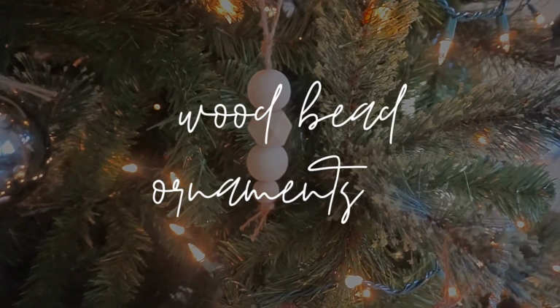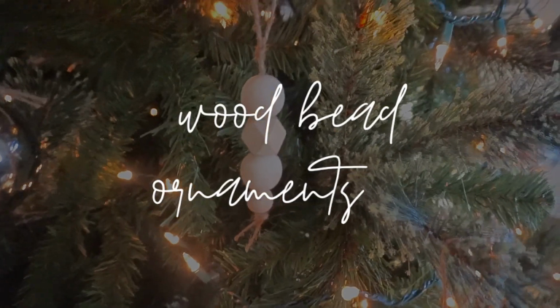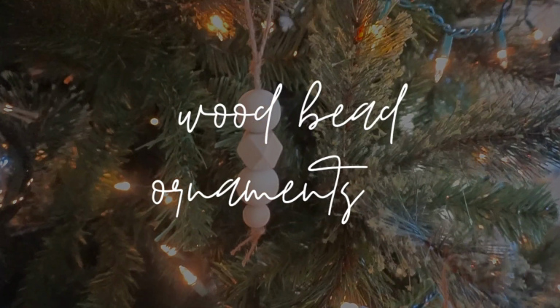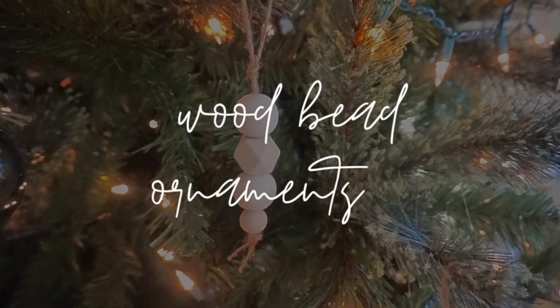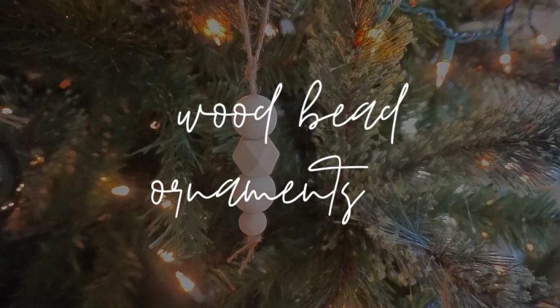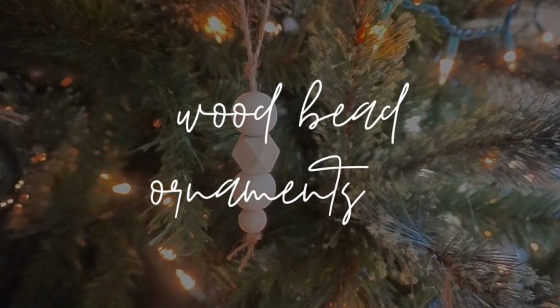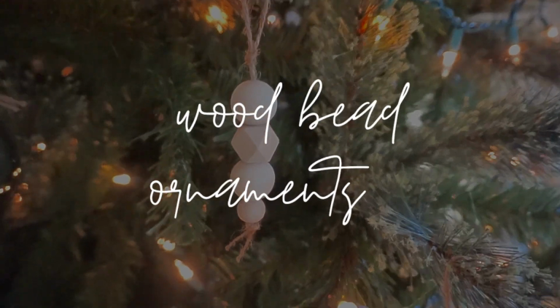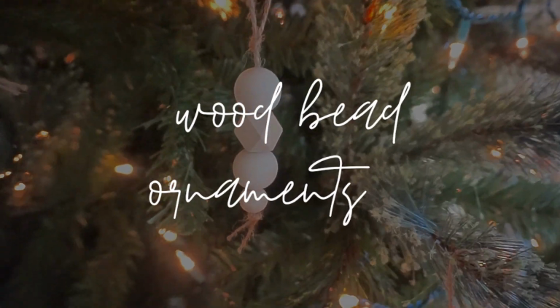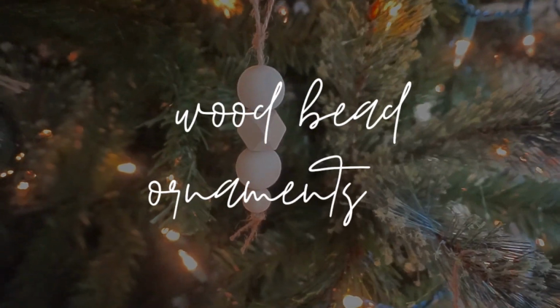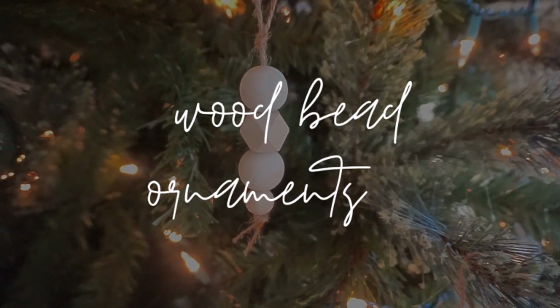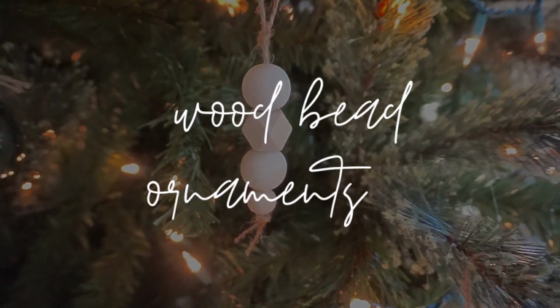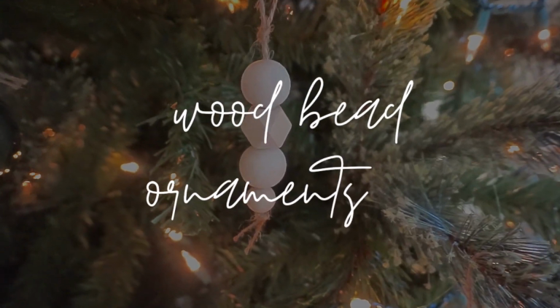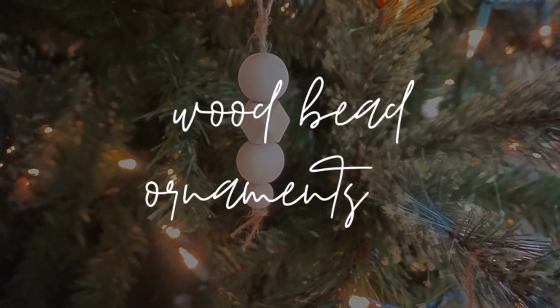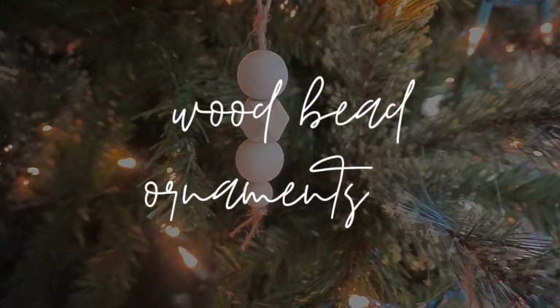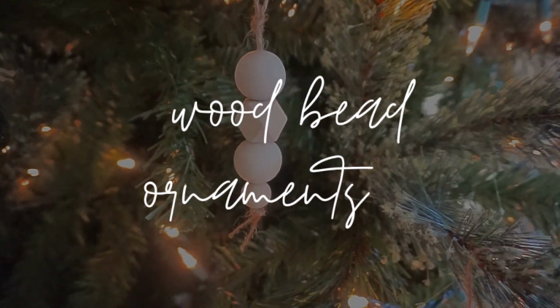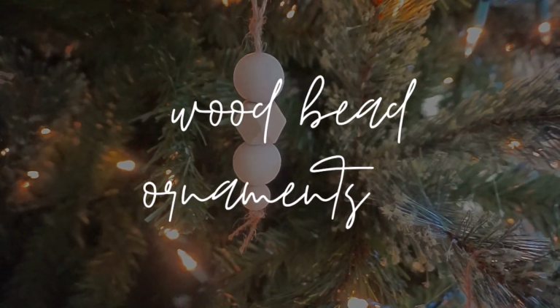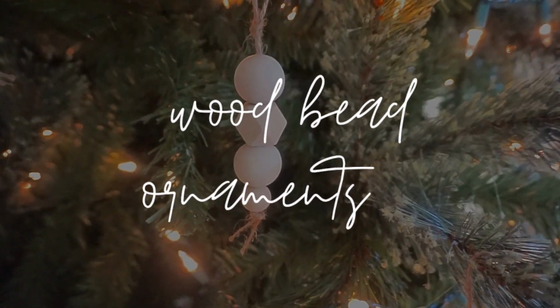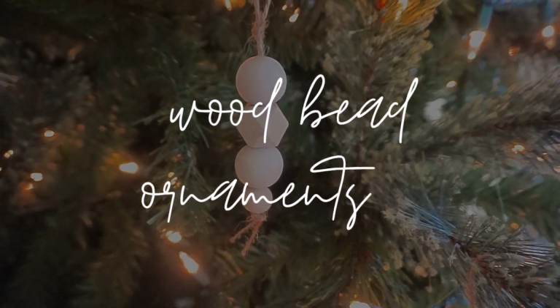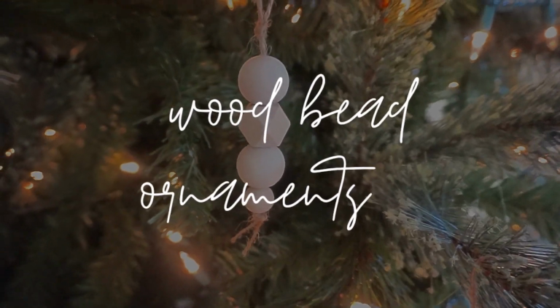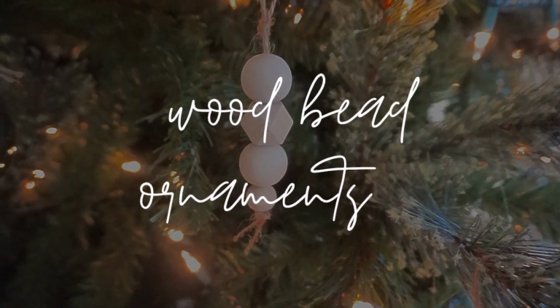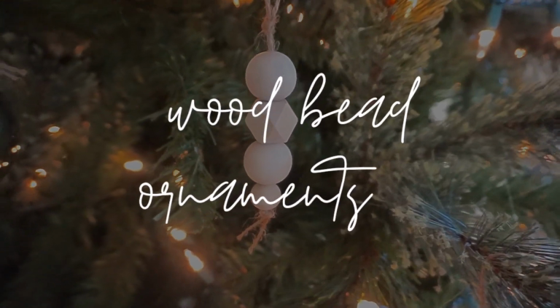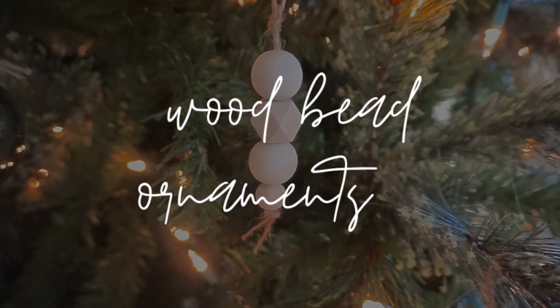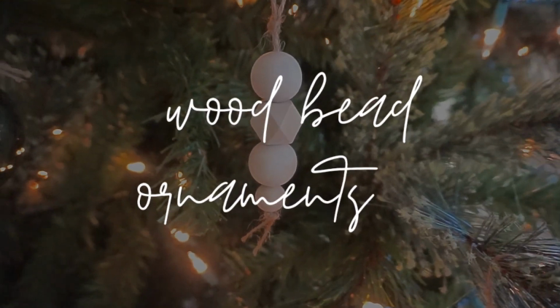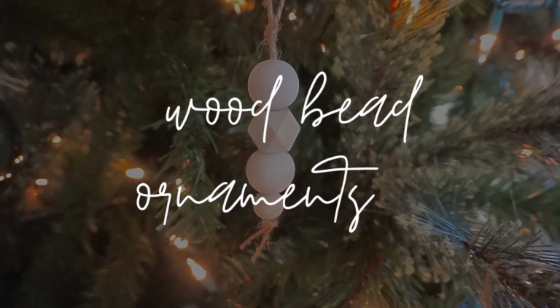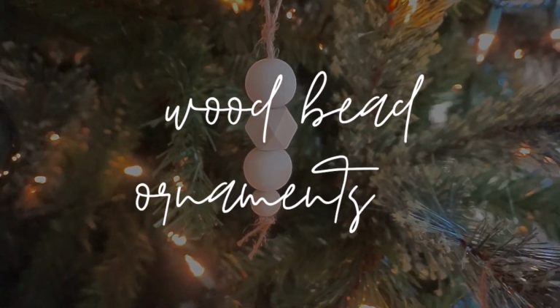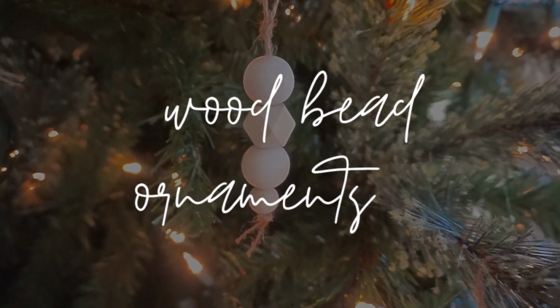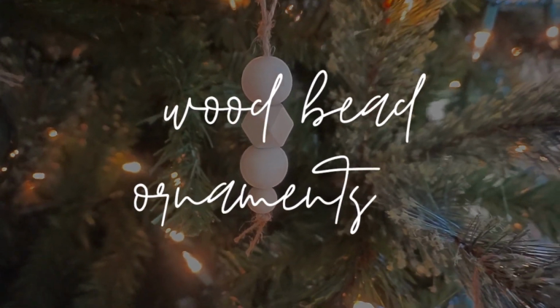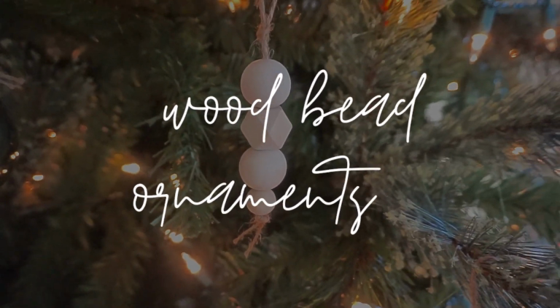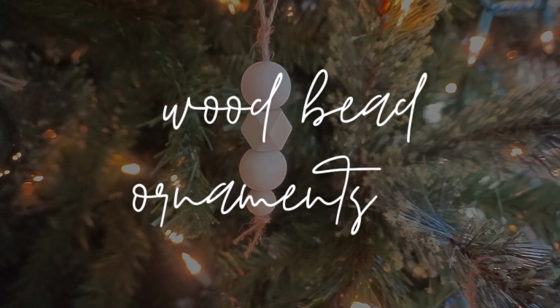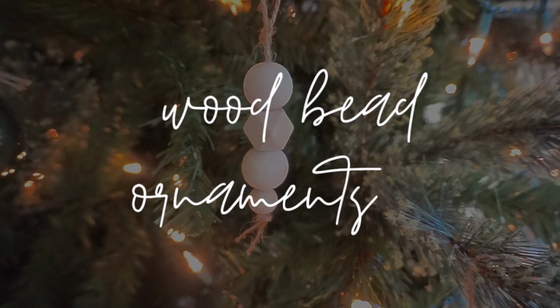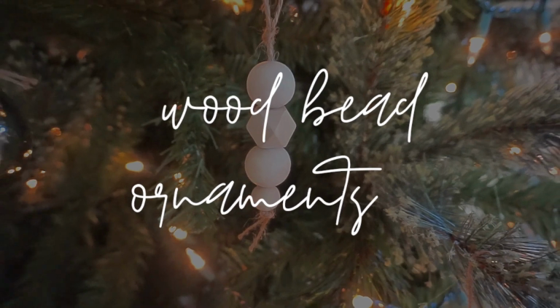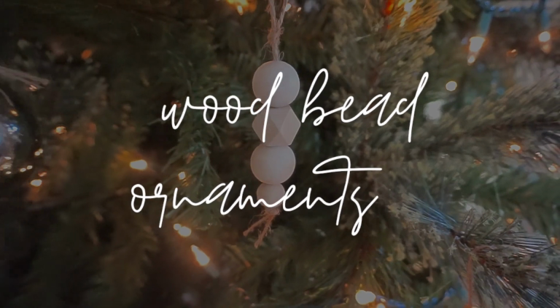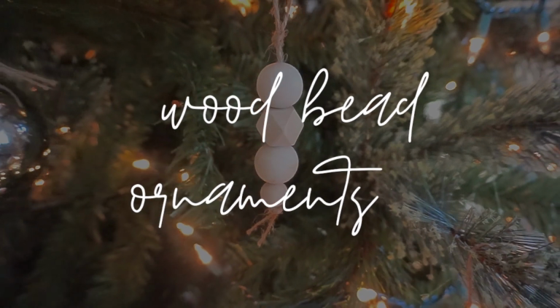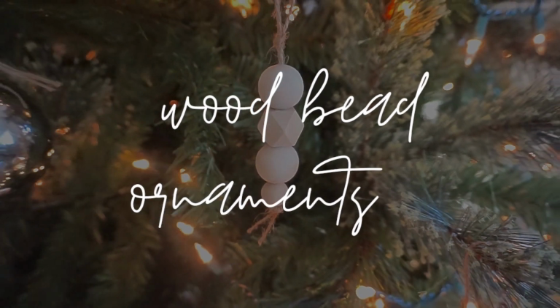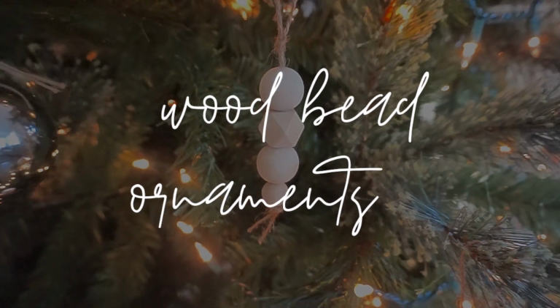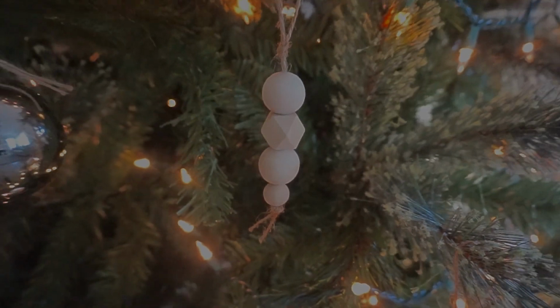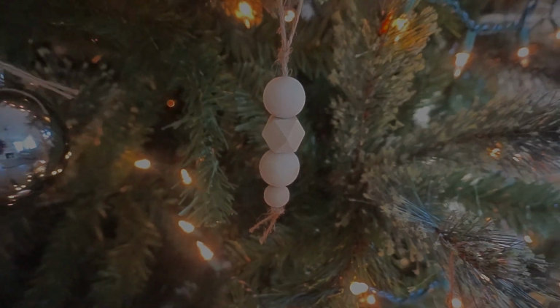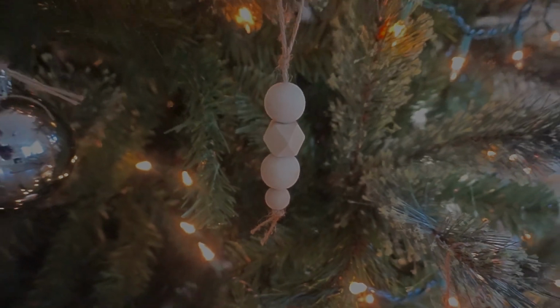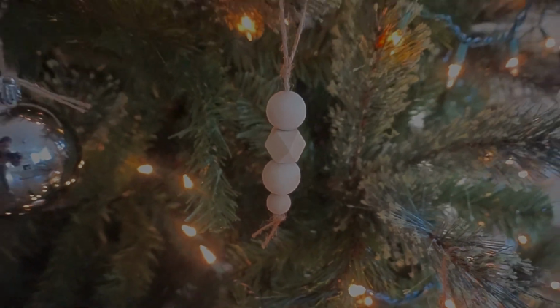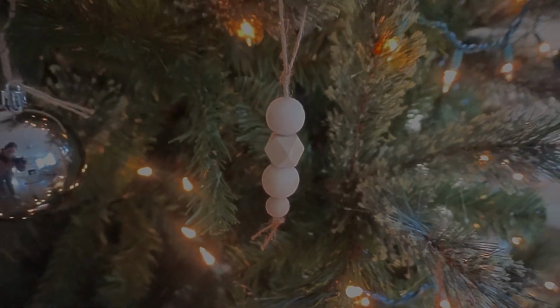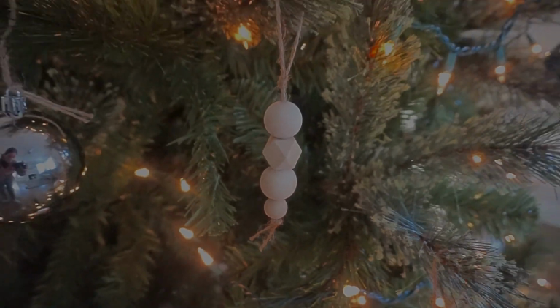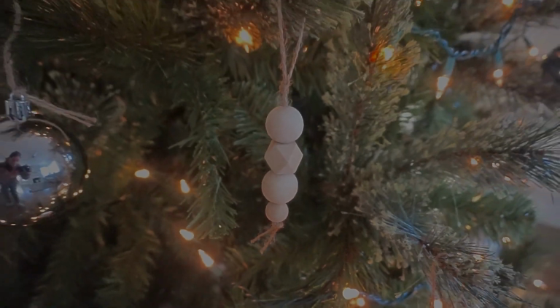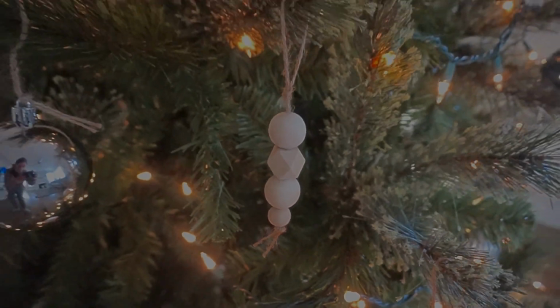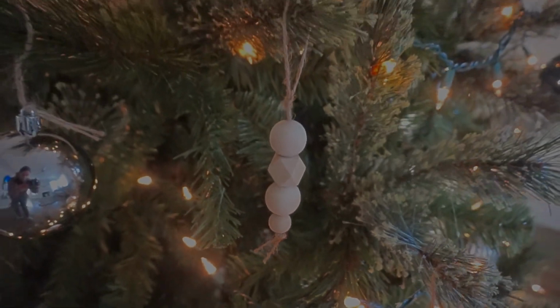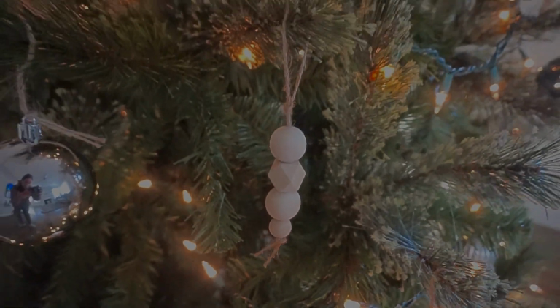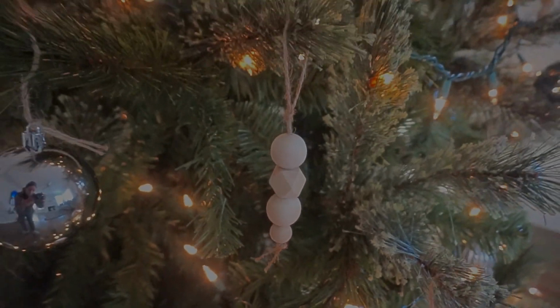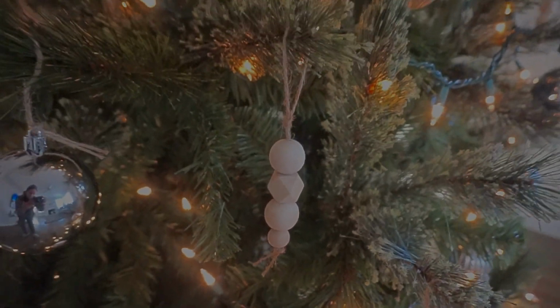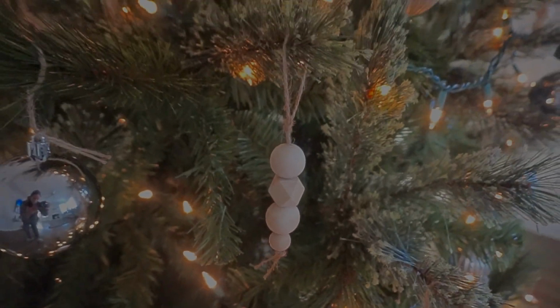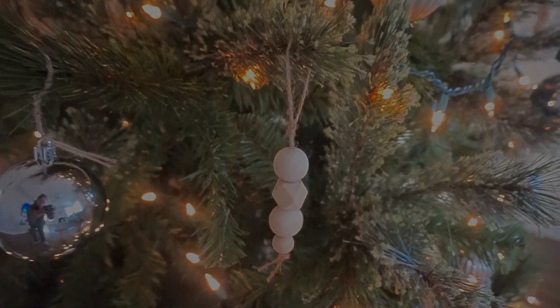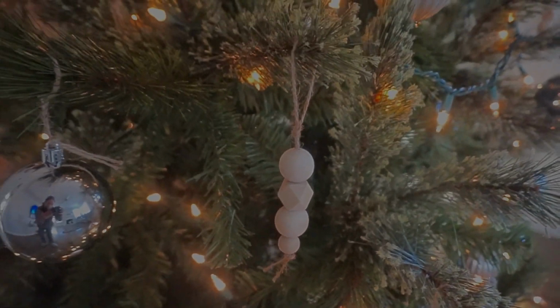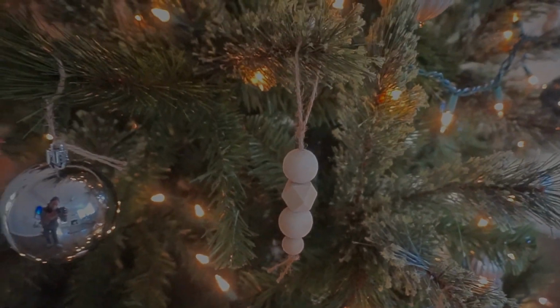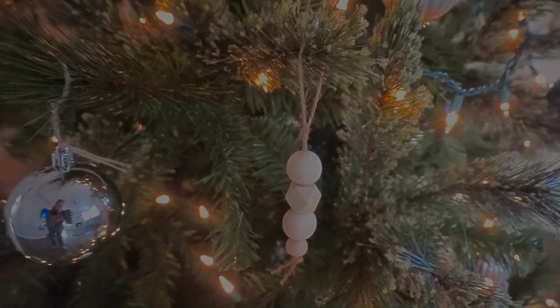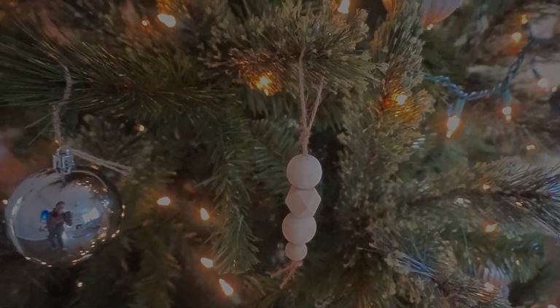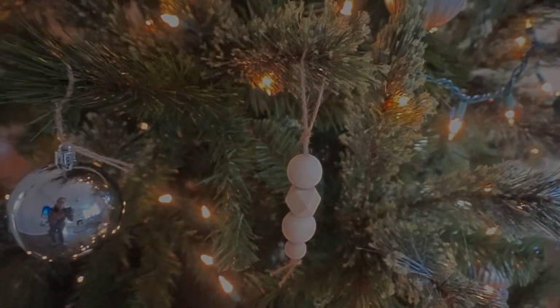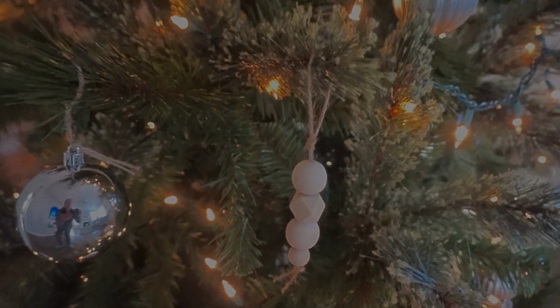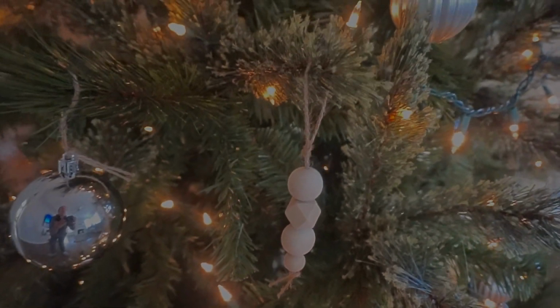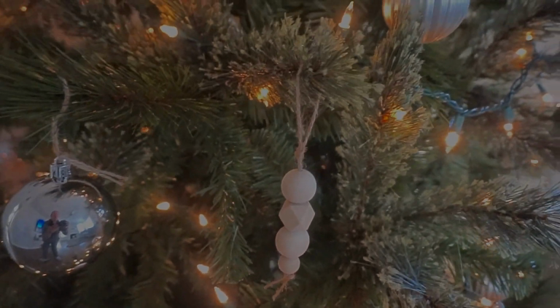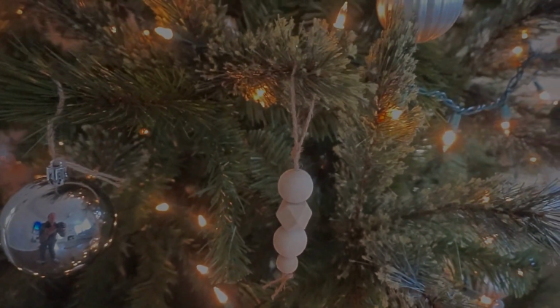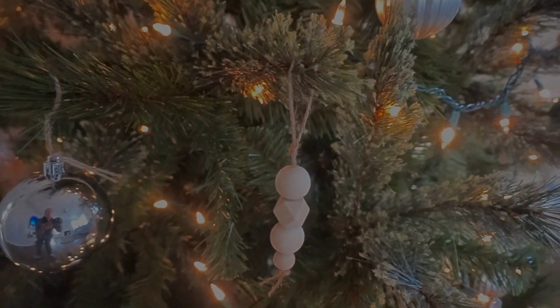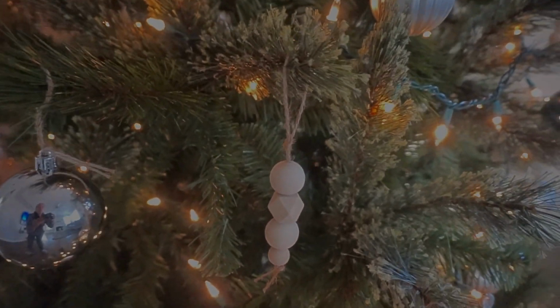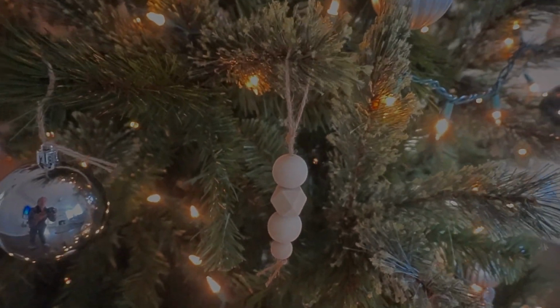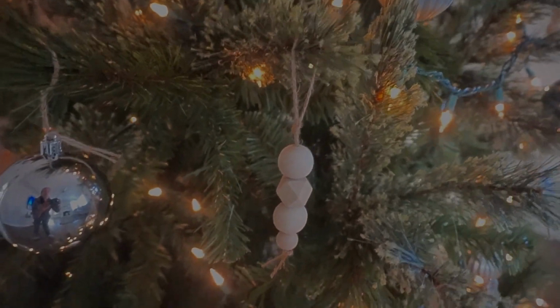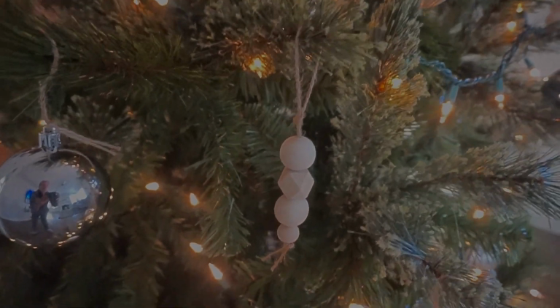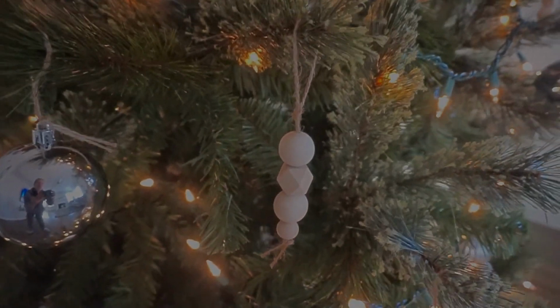For this DIY, I'm going to show you how to make wood bead ornaments. They're really popular but they're really expensive — but they're so easy to make.